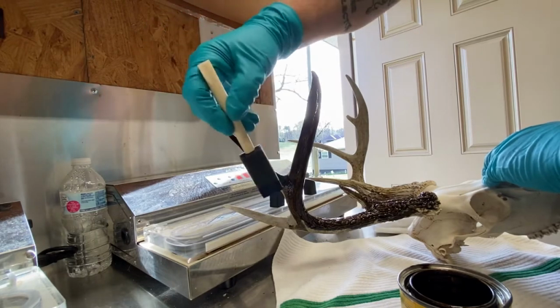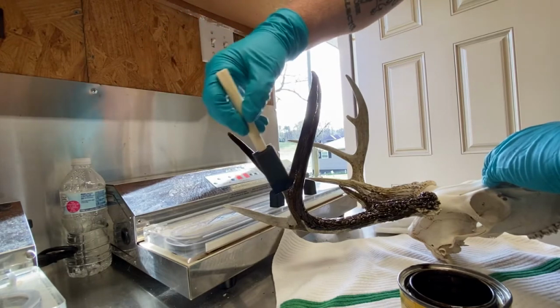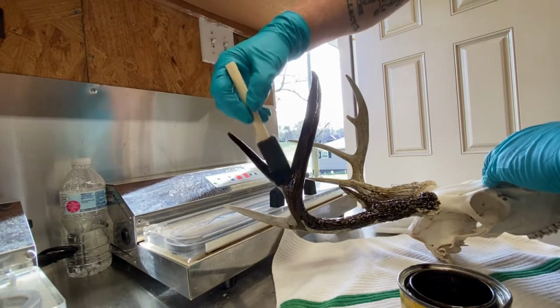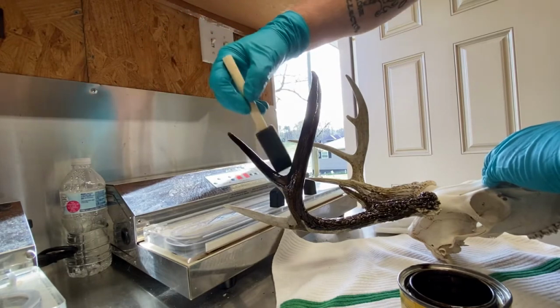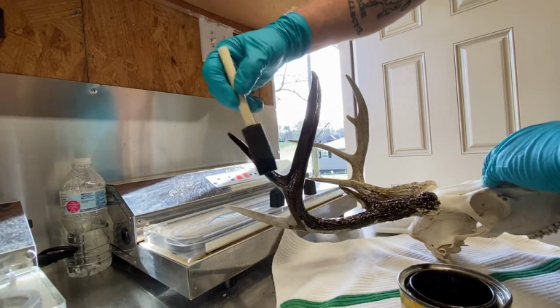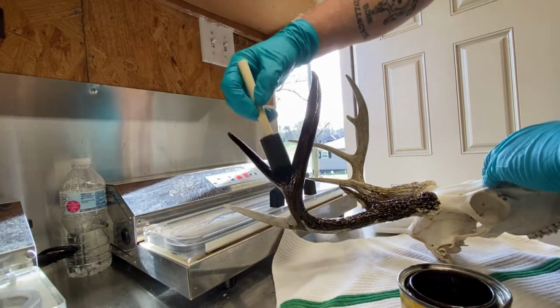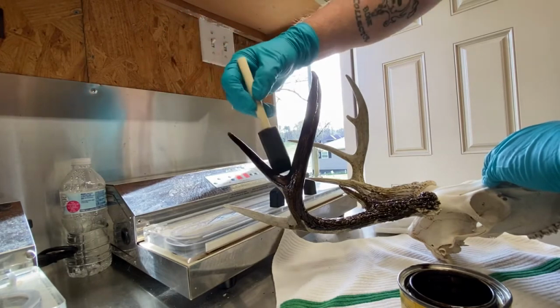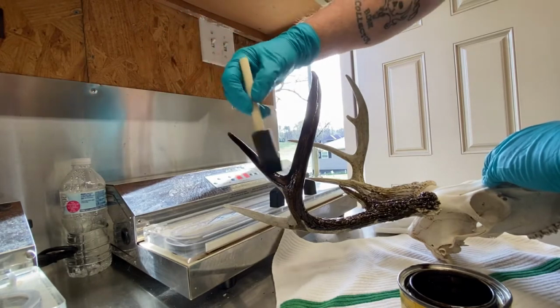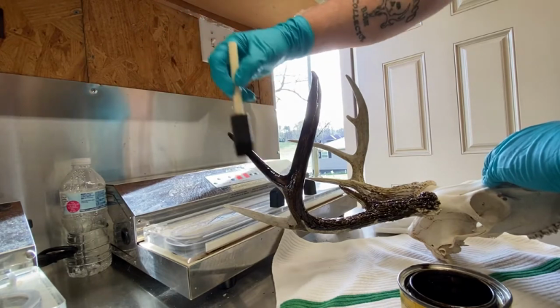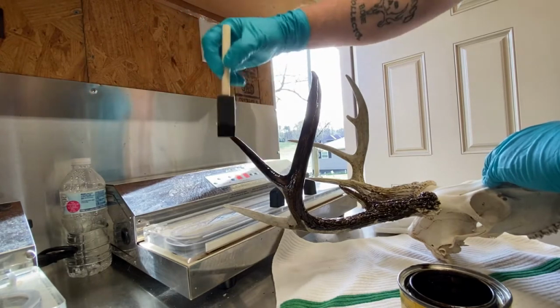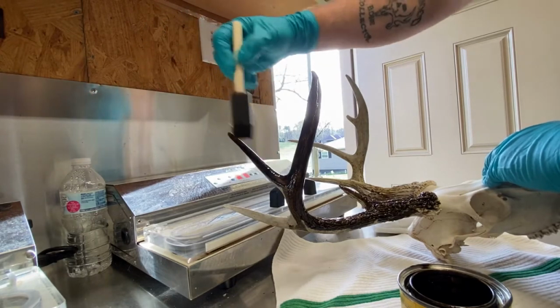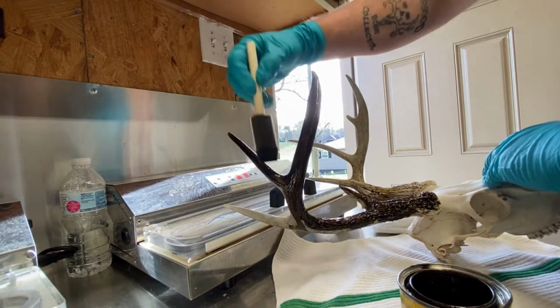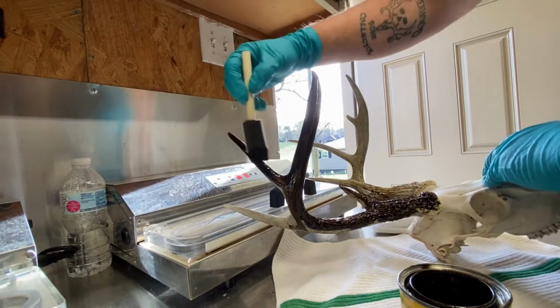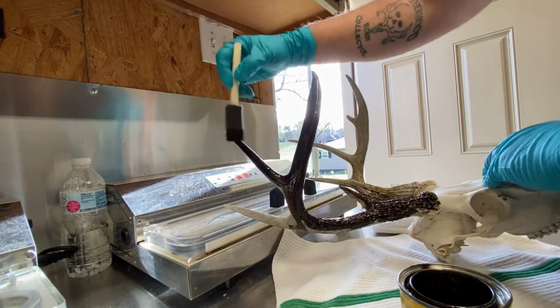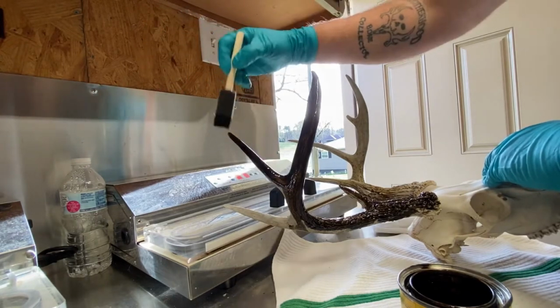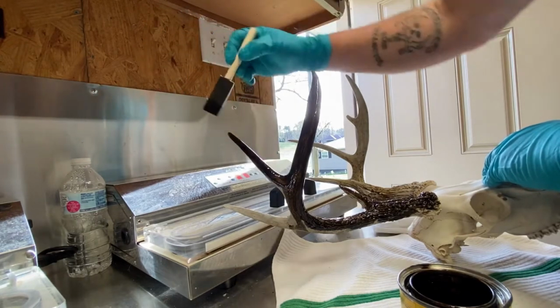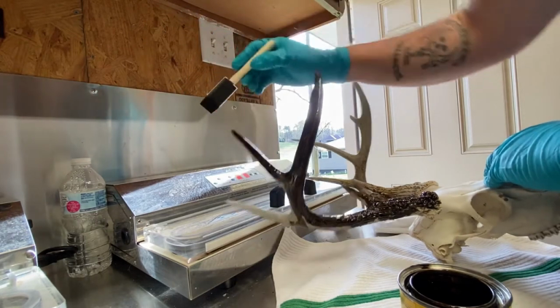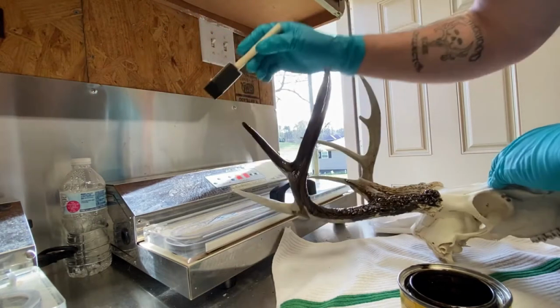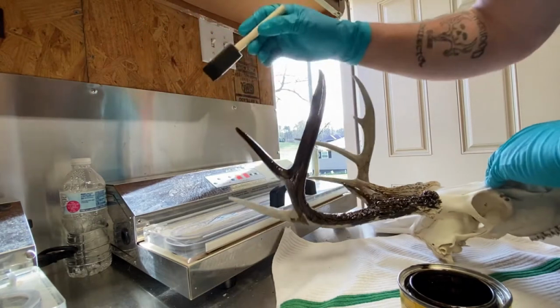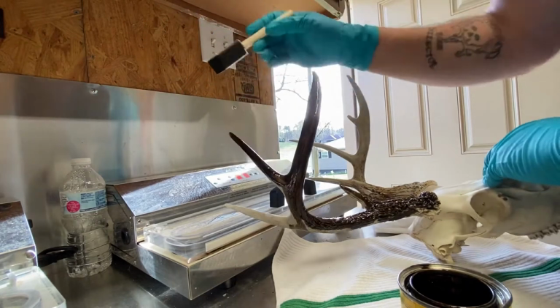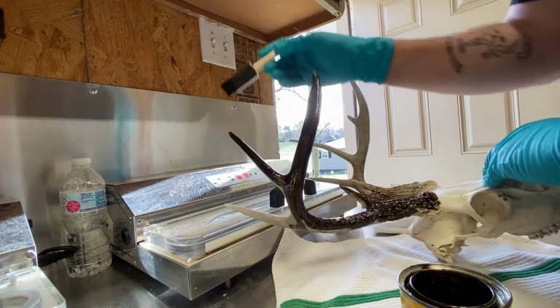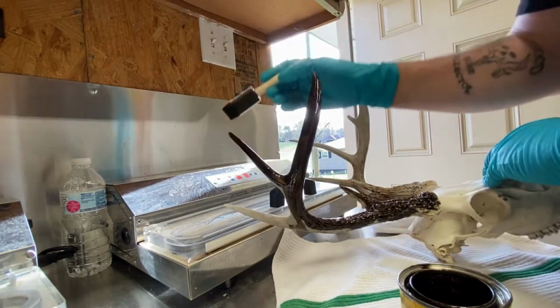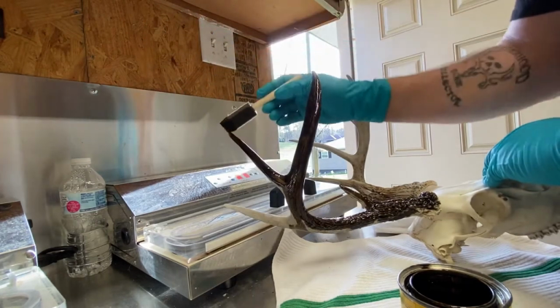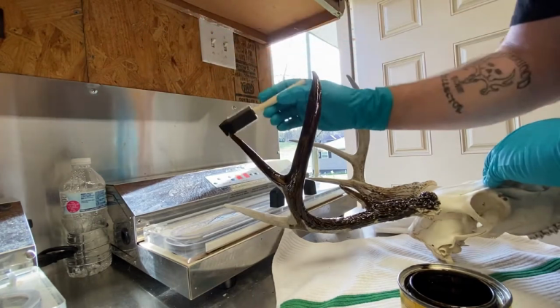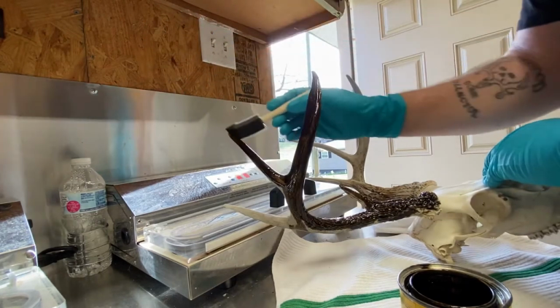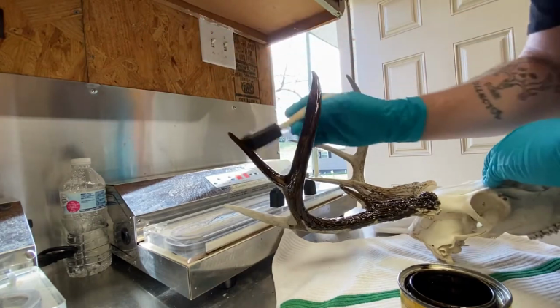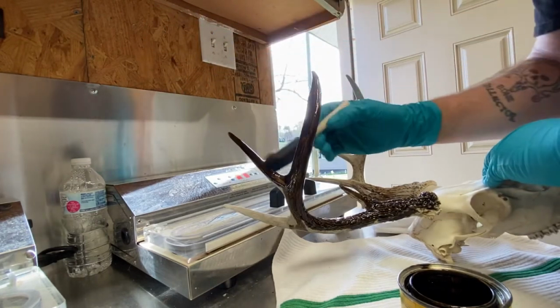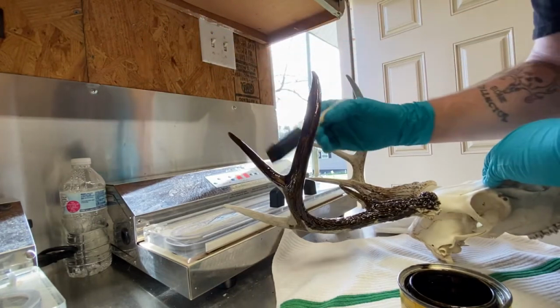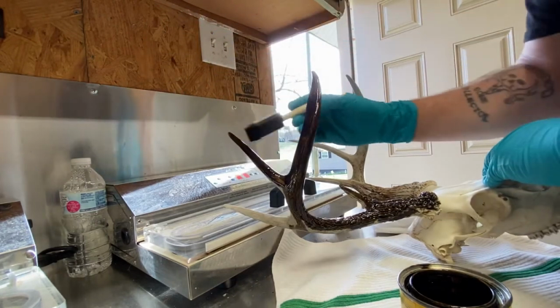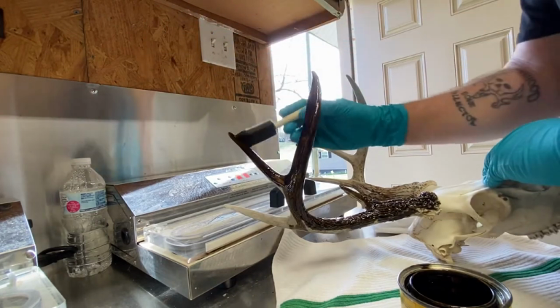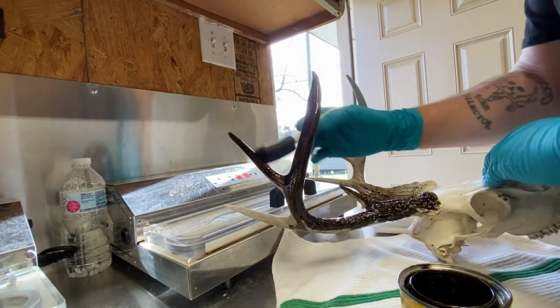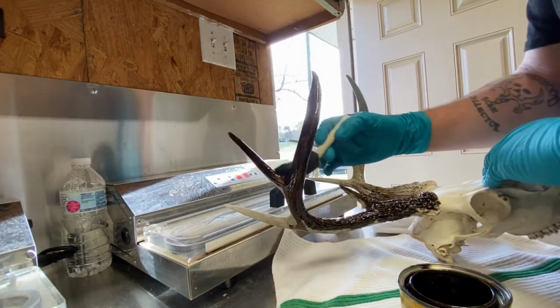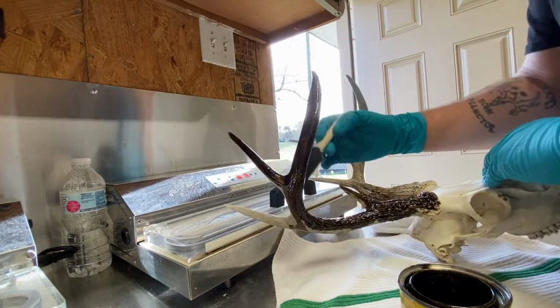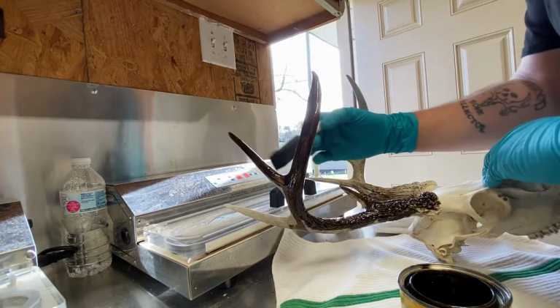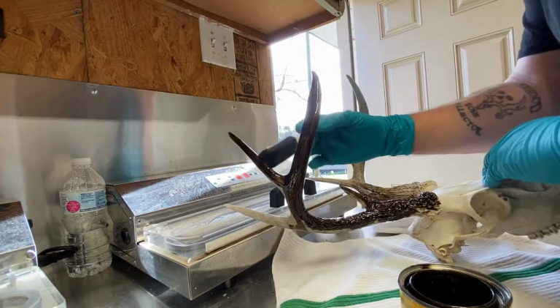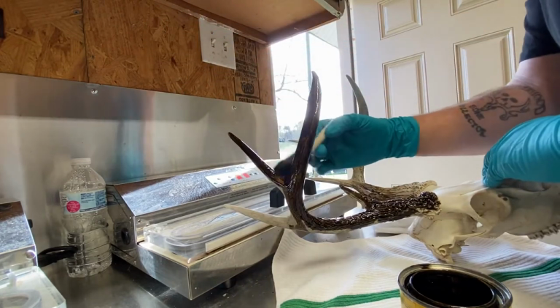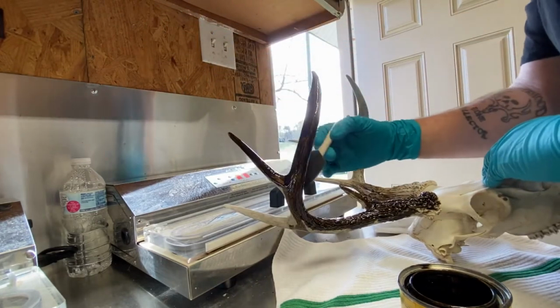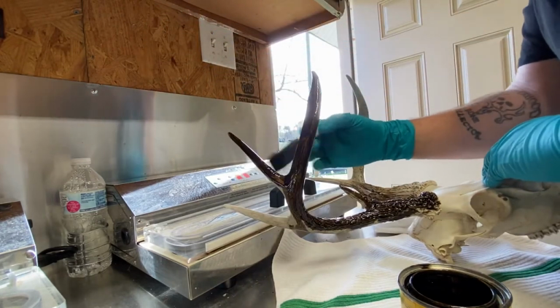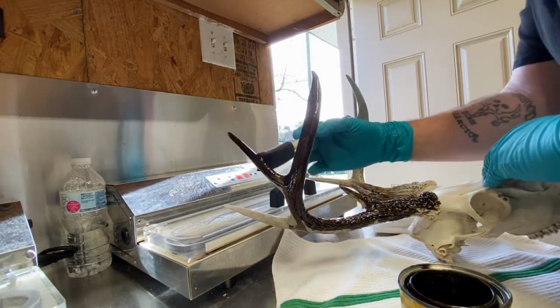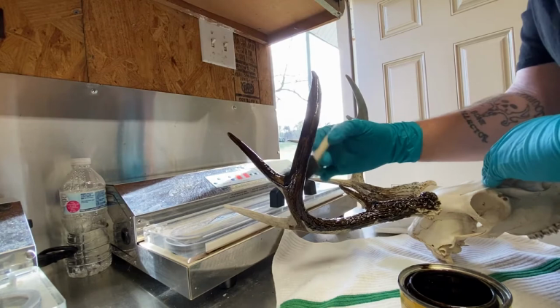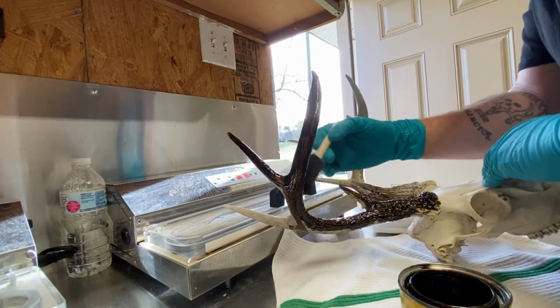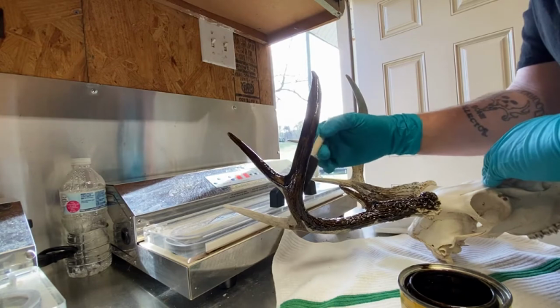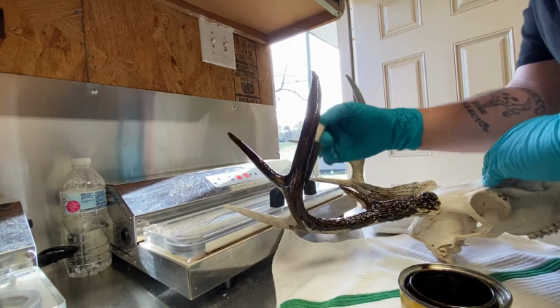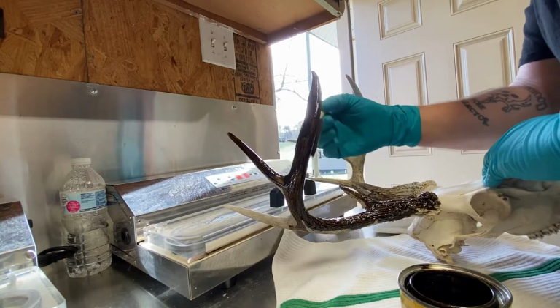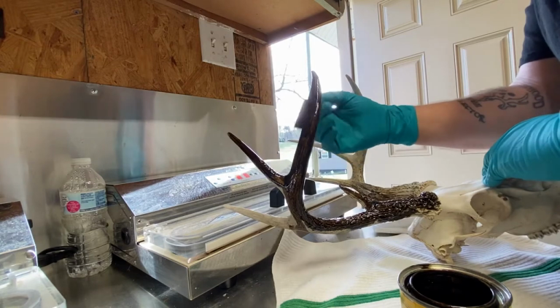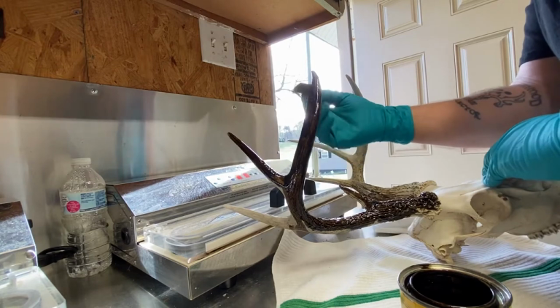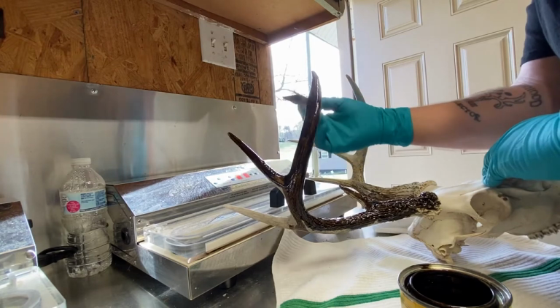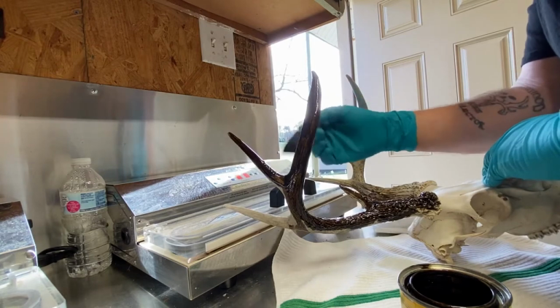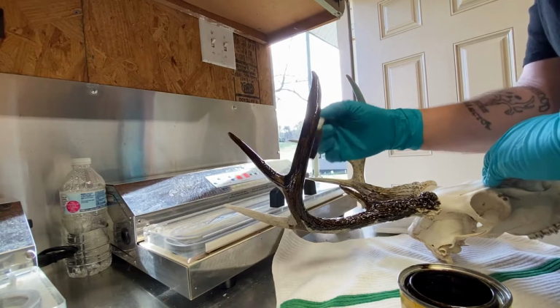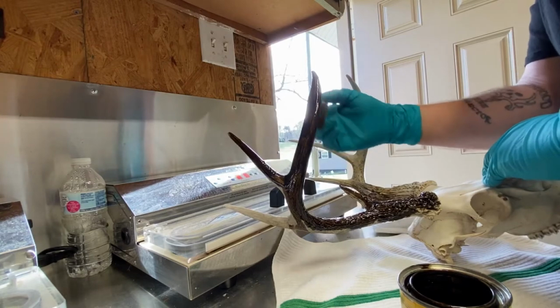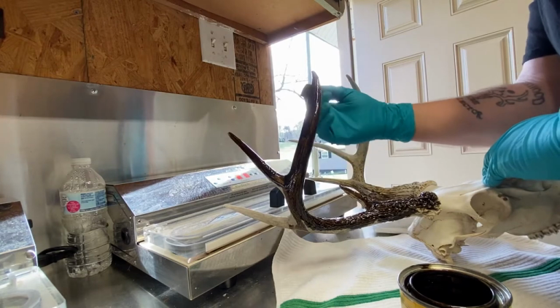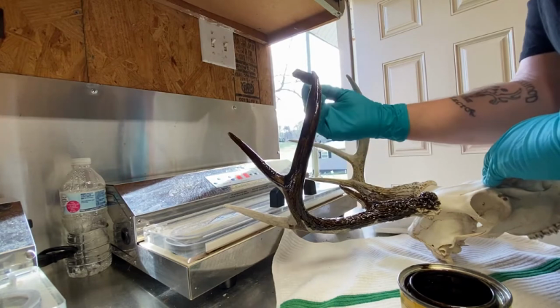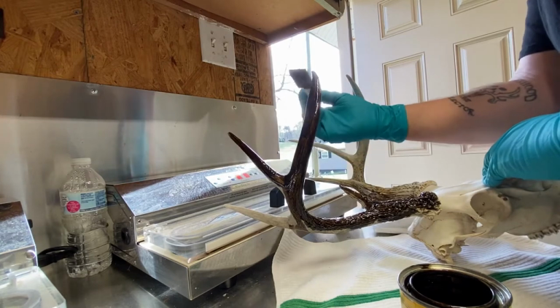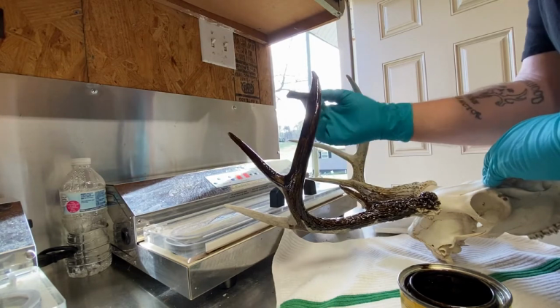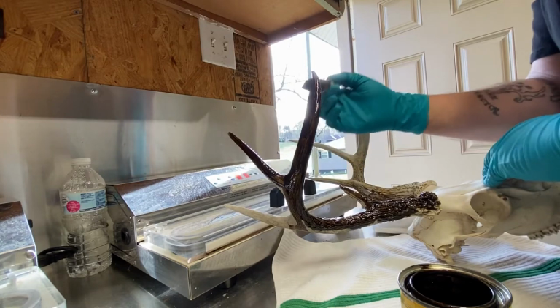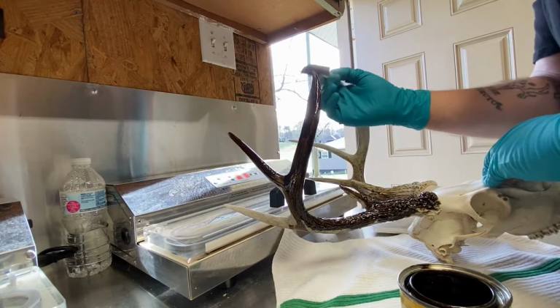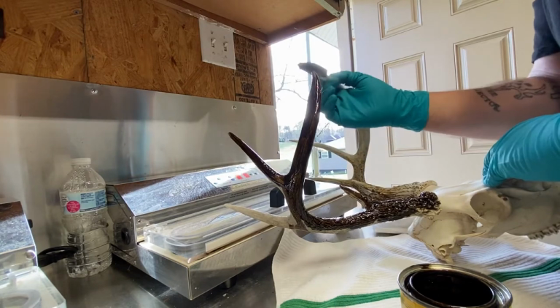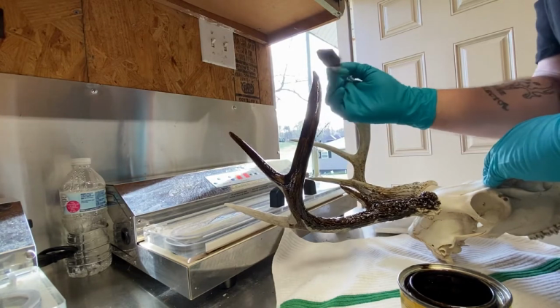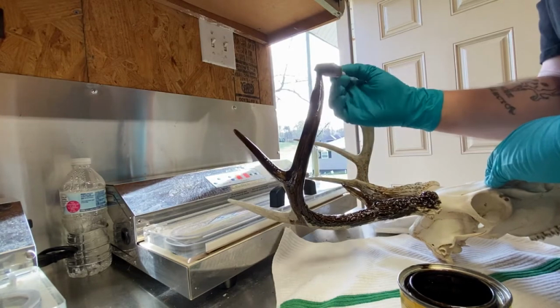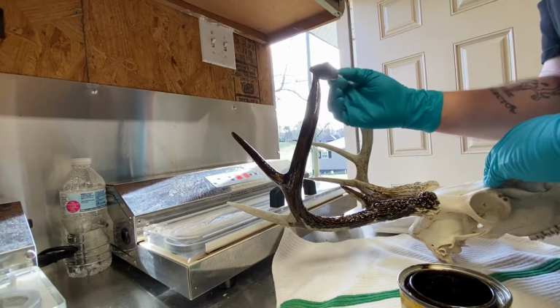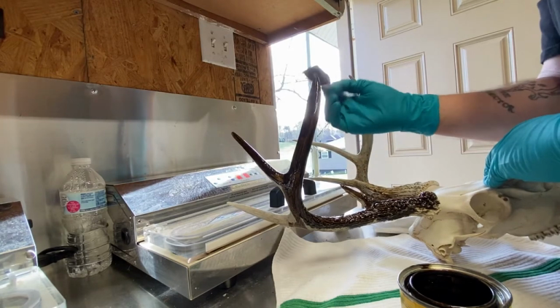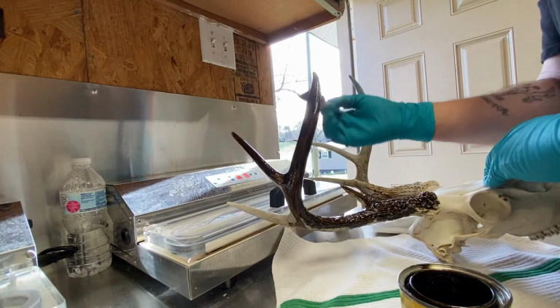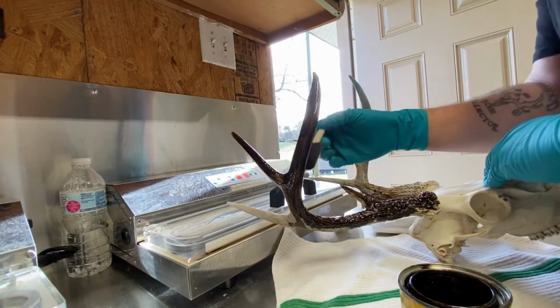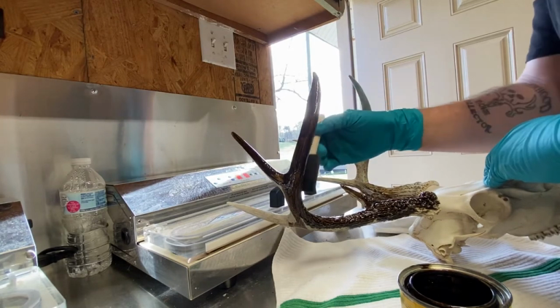This bleach has gone this skull so bleached it's gonna soak most of this first coat up. I might just be able to put one coat on it and be good.